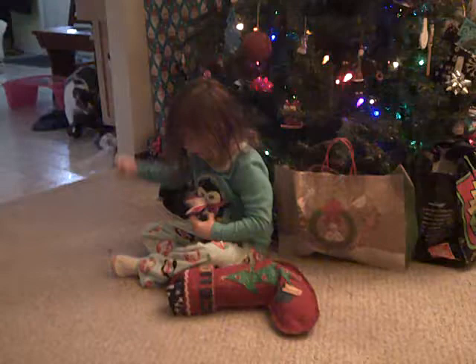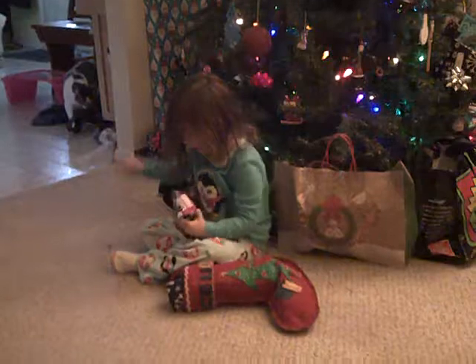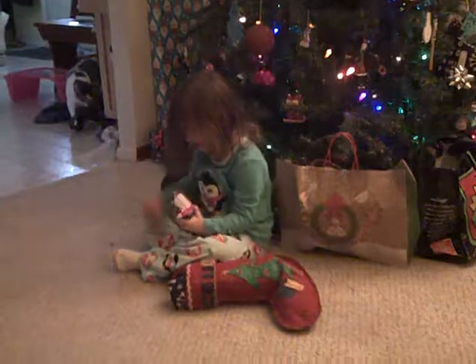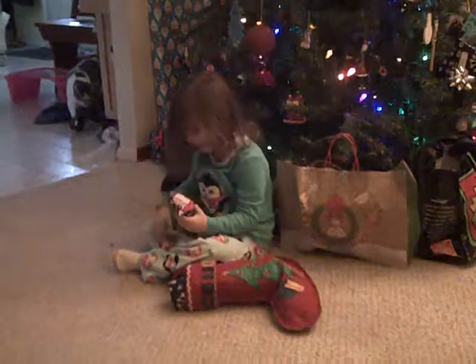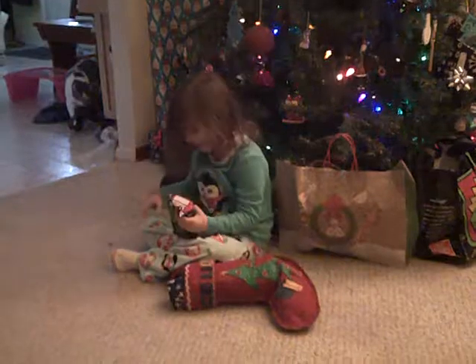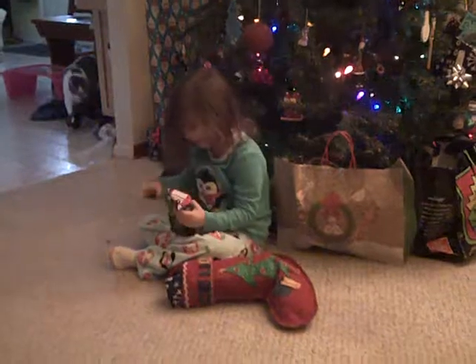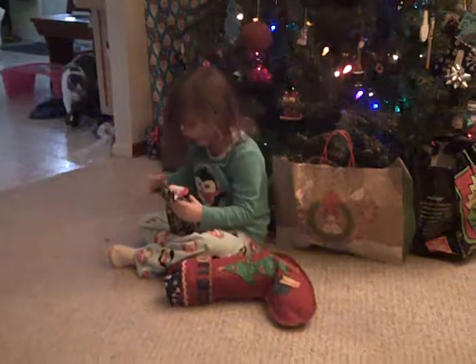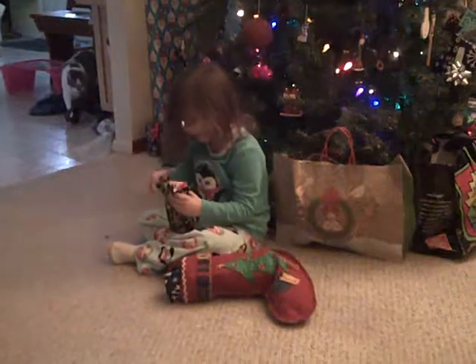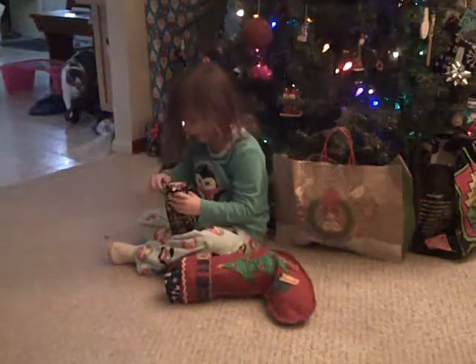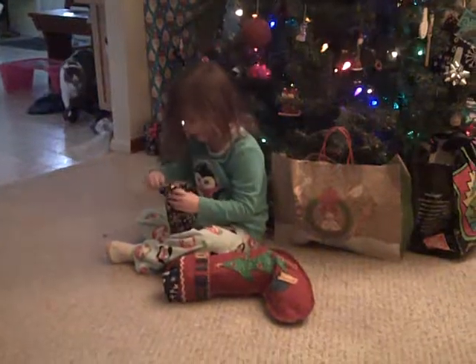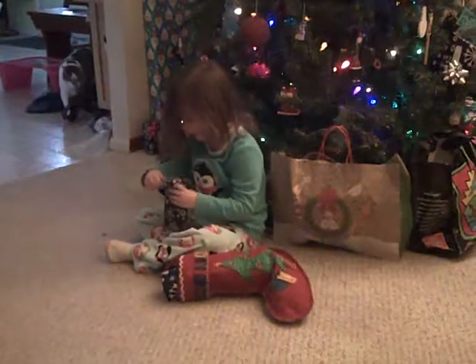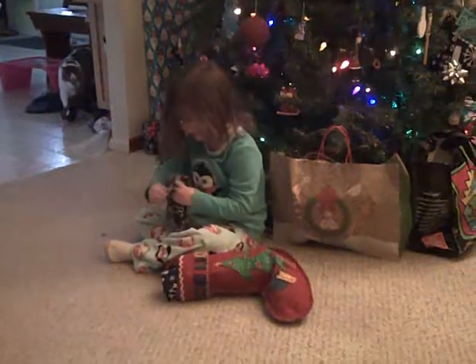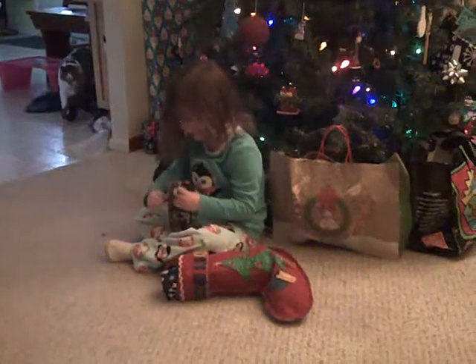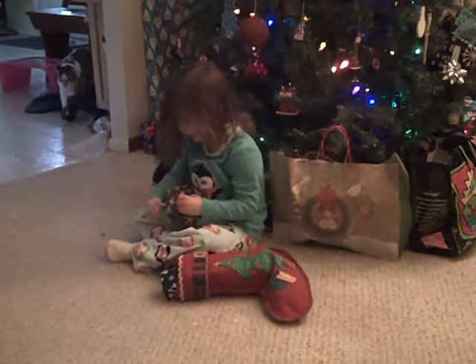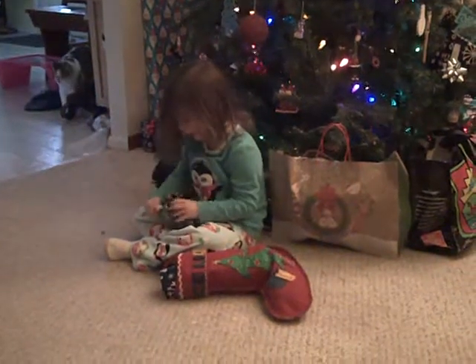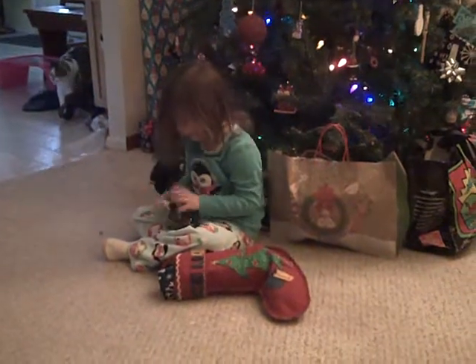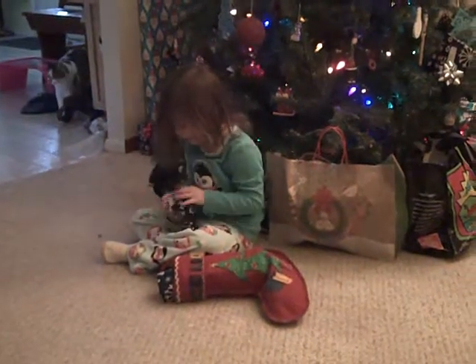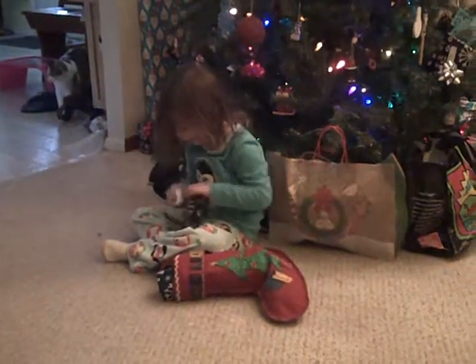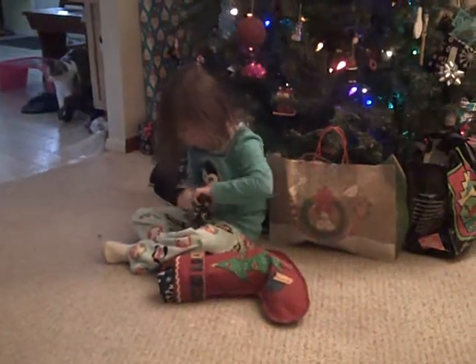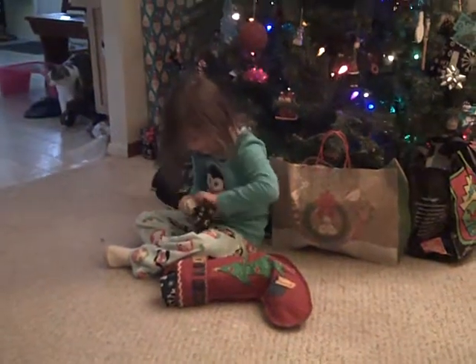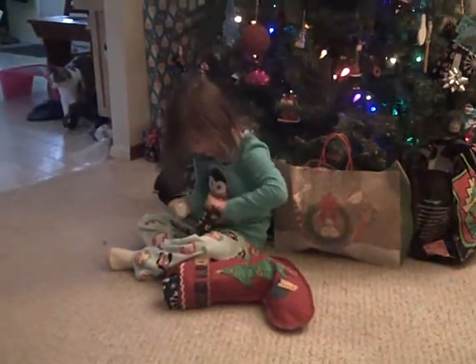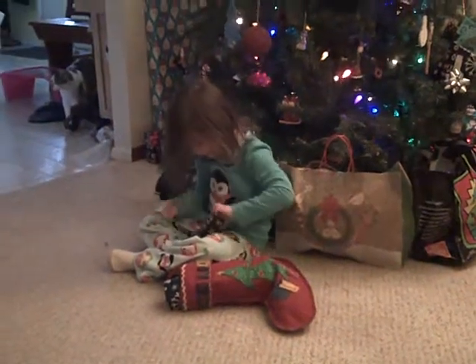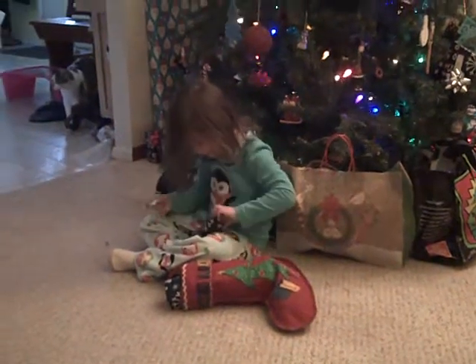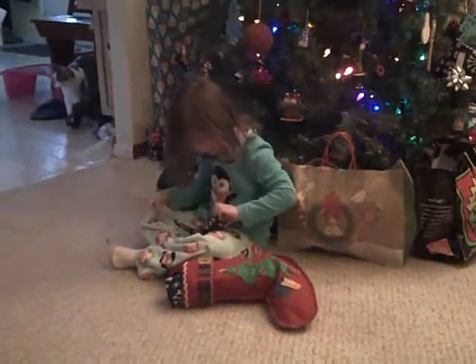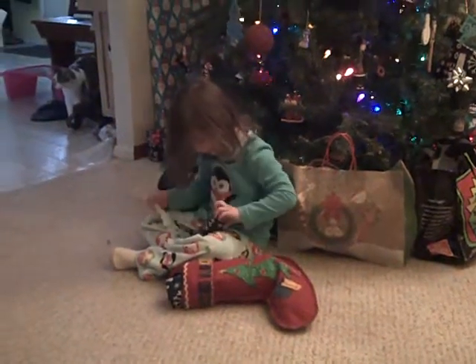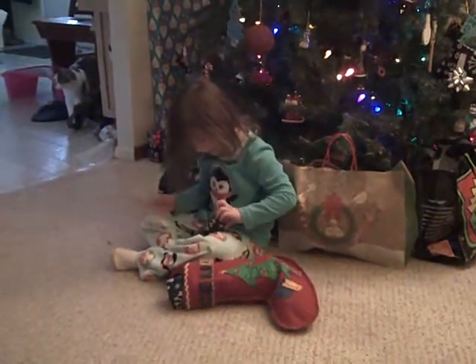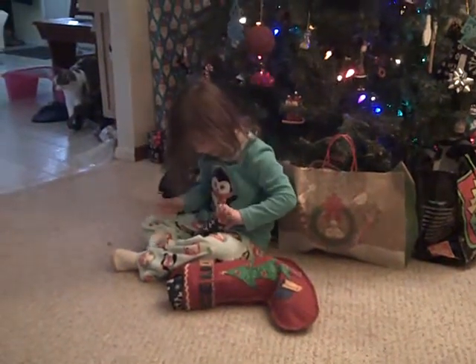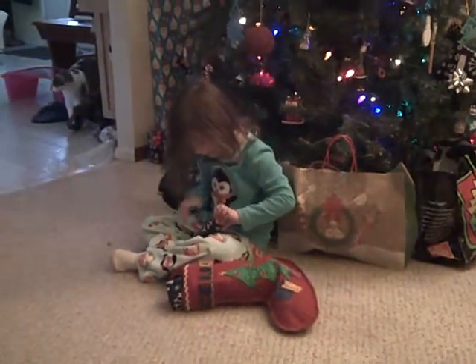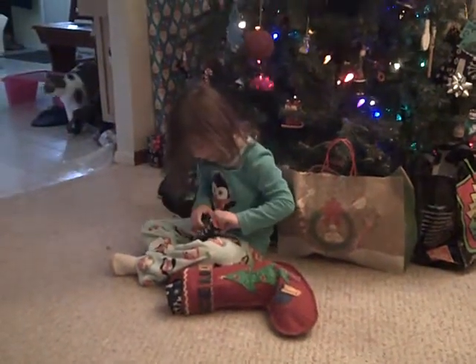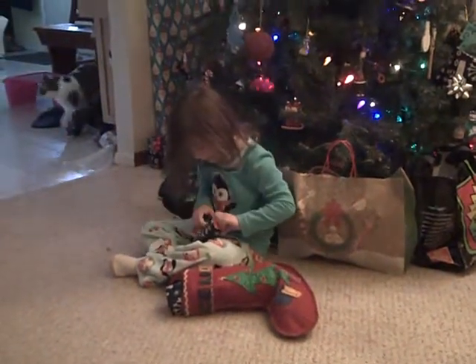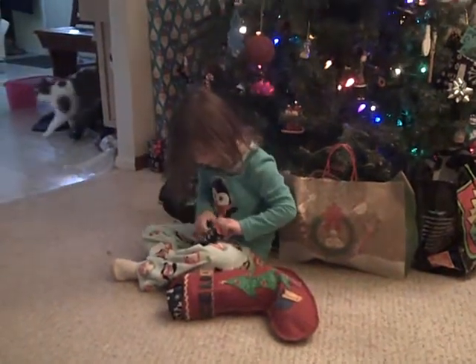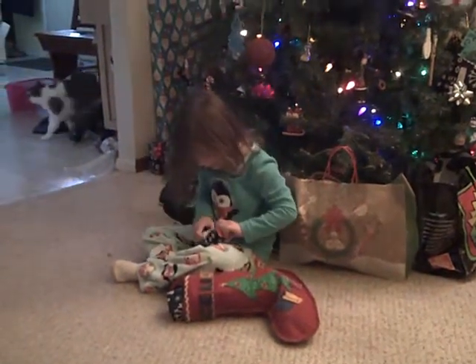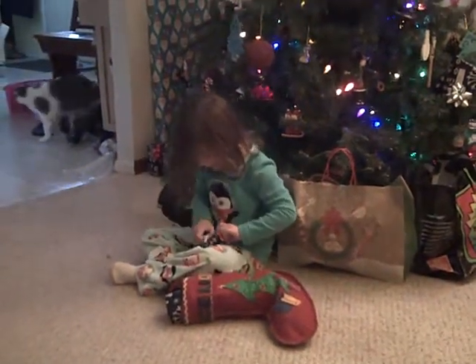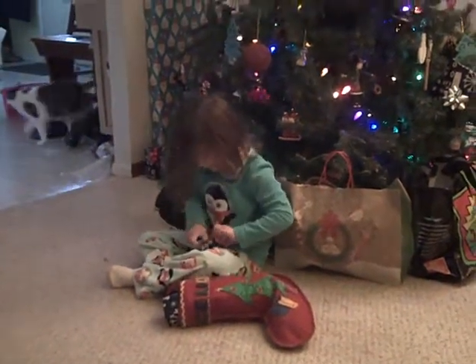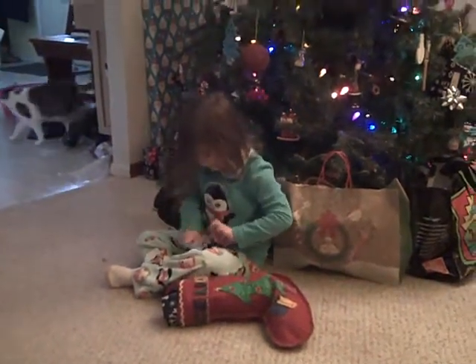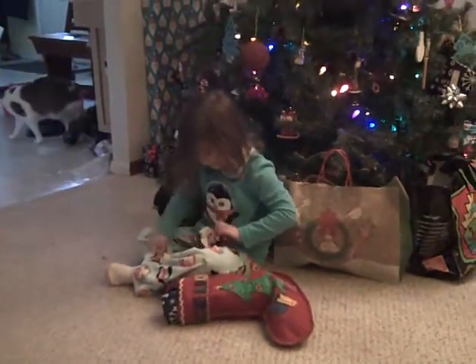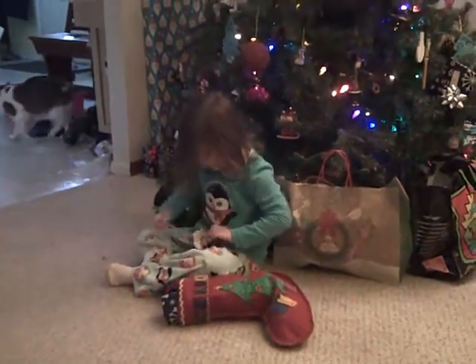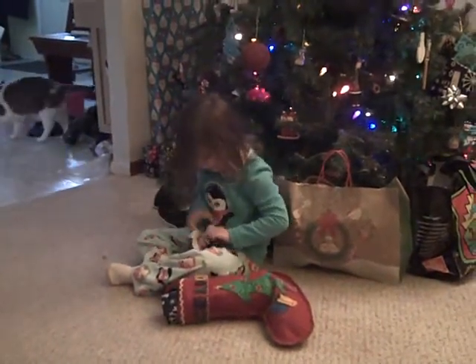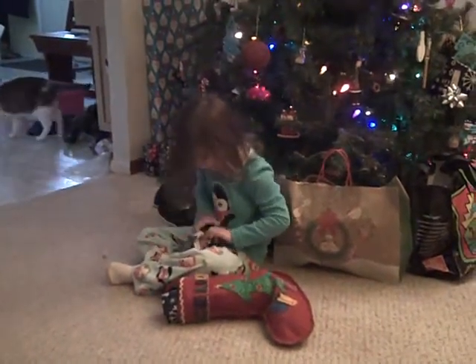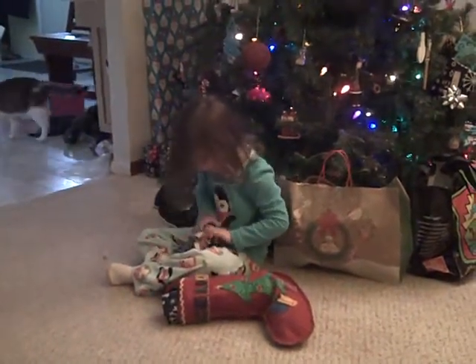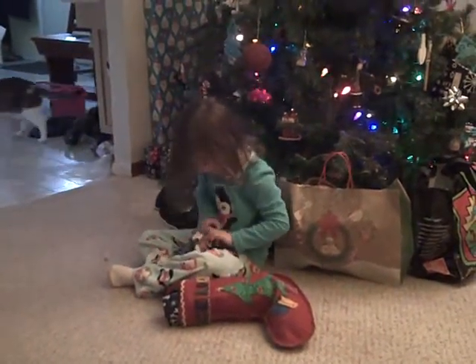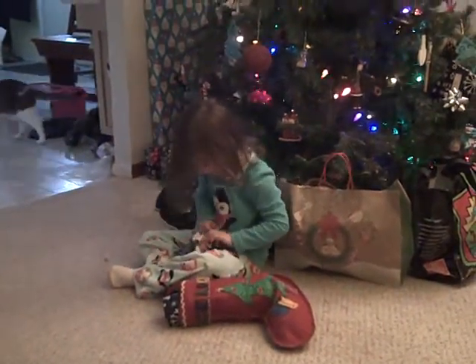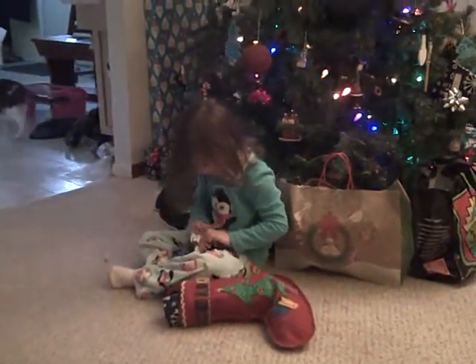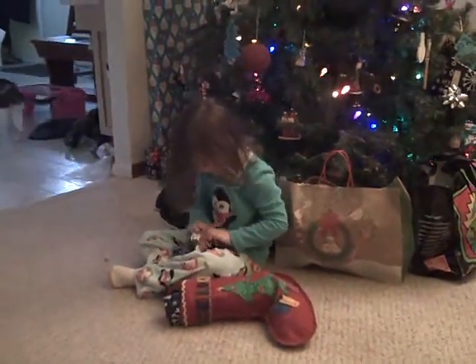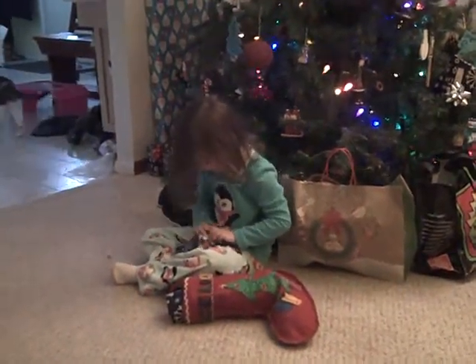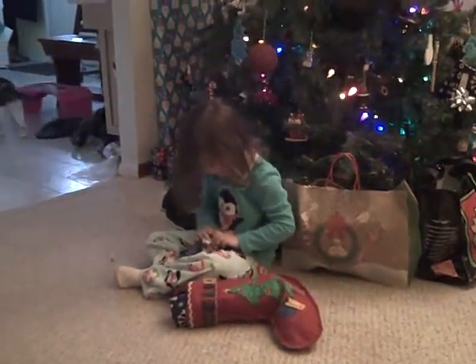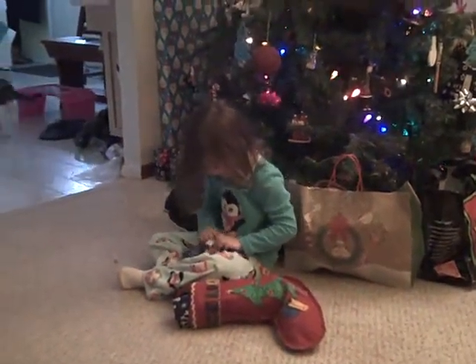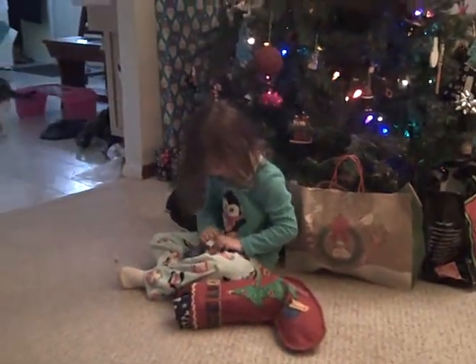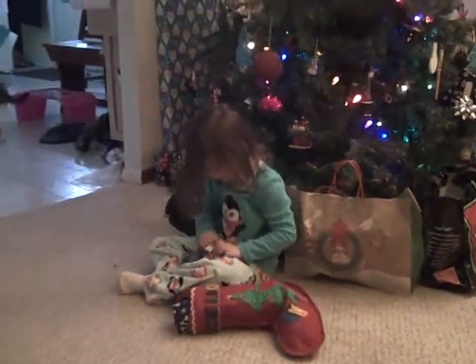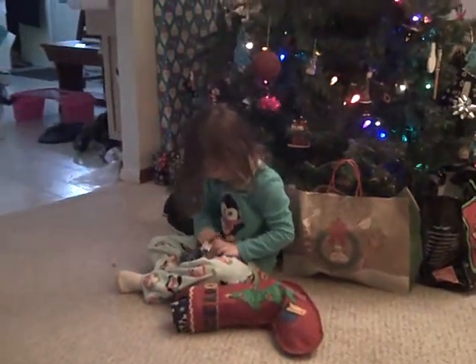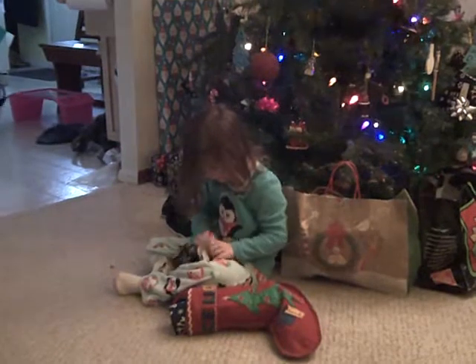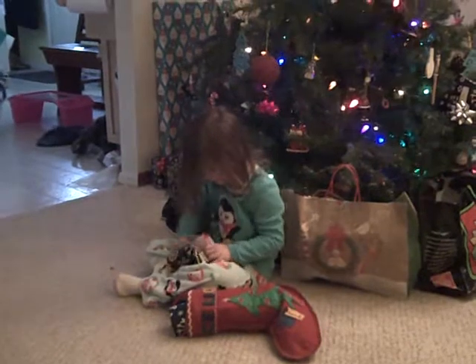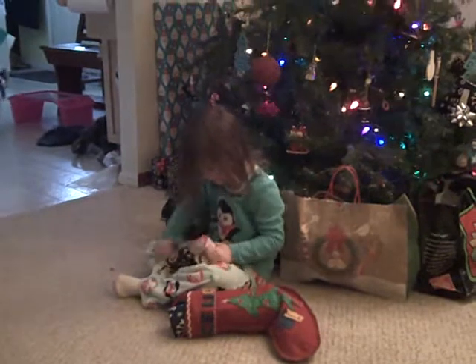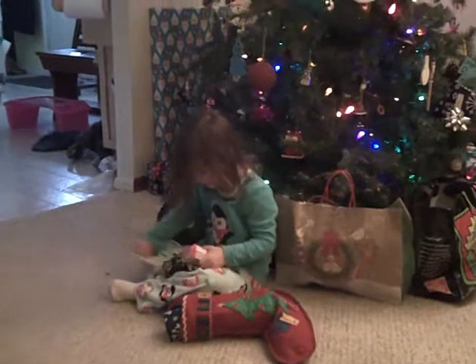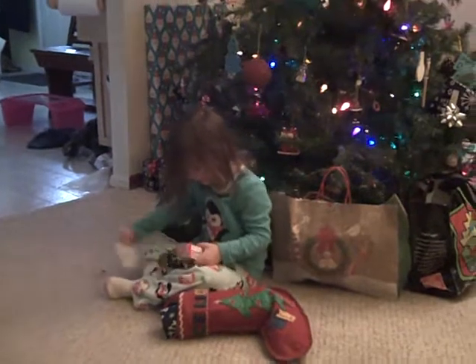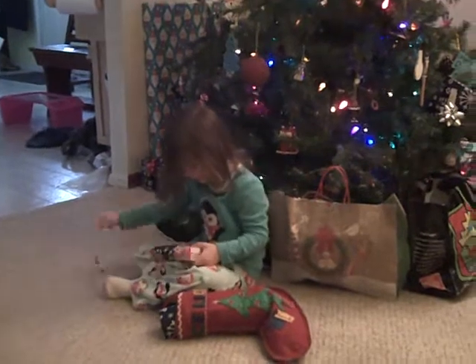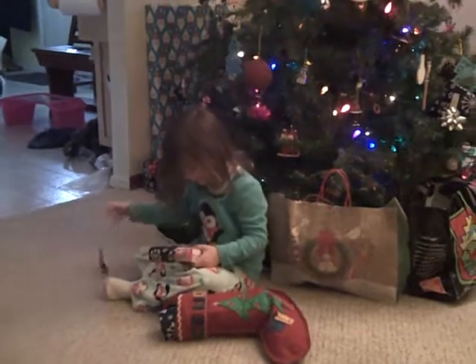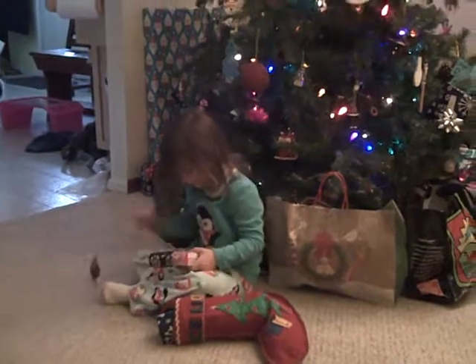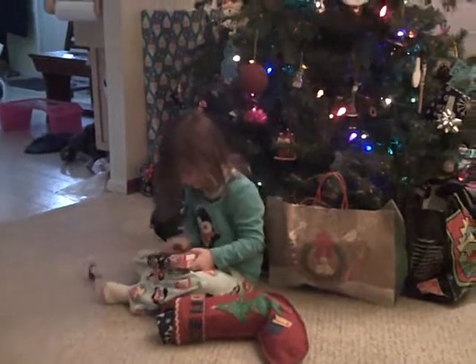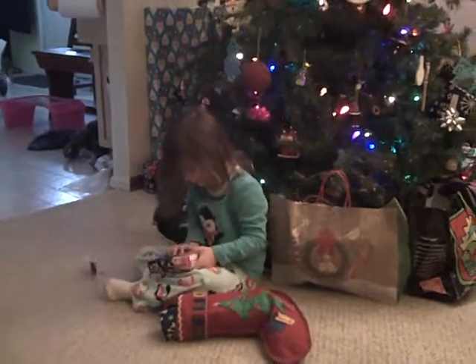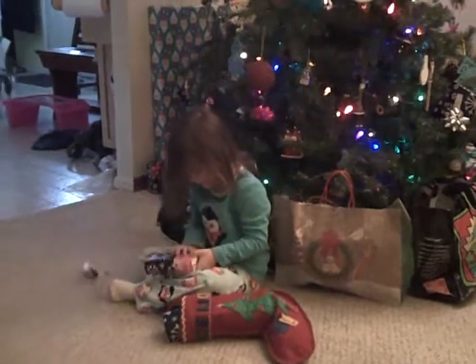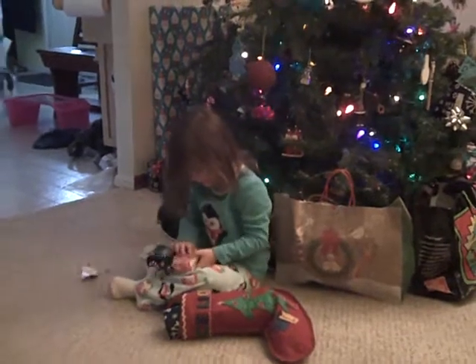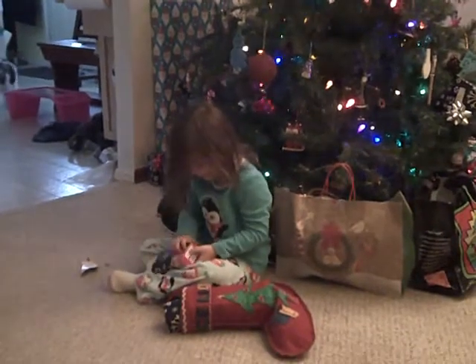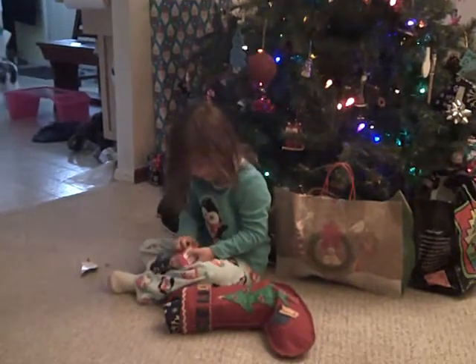If you need any help, you let me know, okay? Okay. She's gotten pretty good at opening presents.